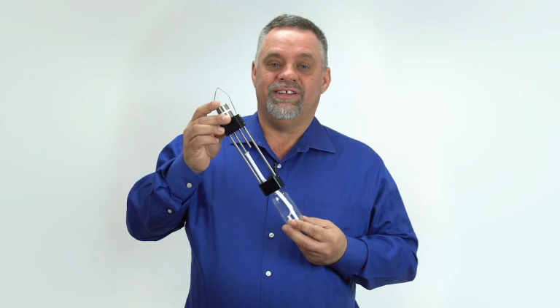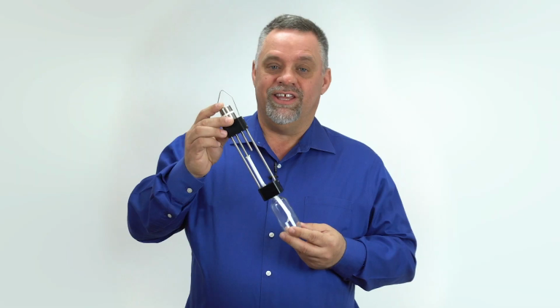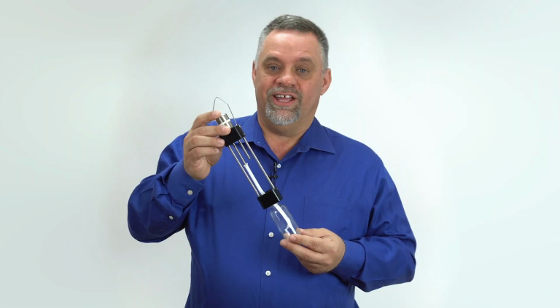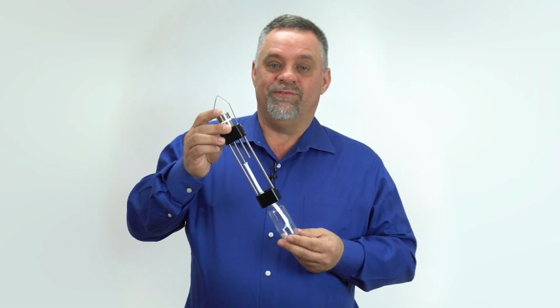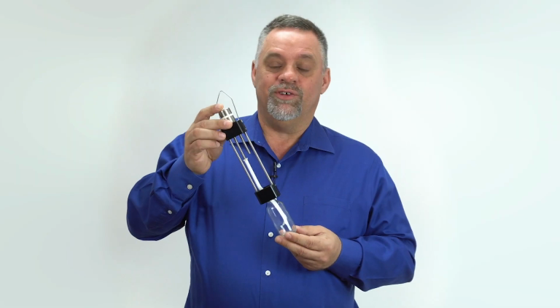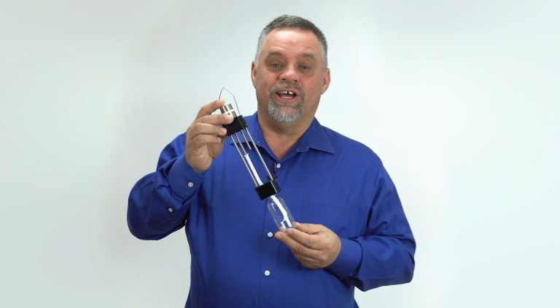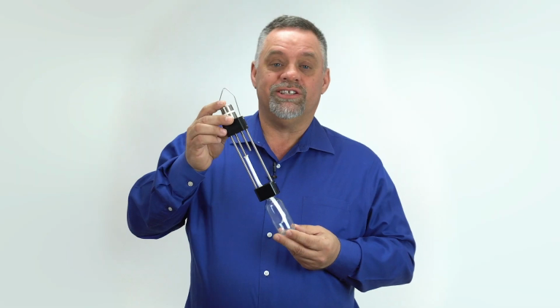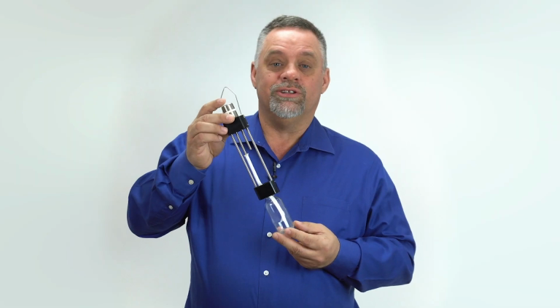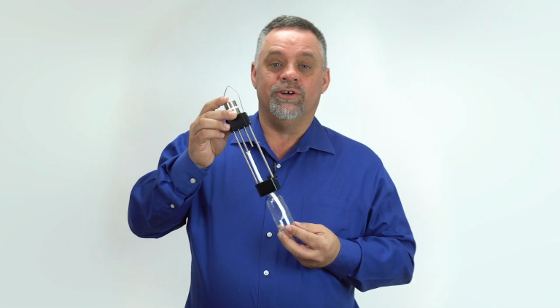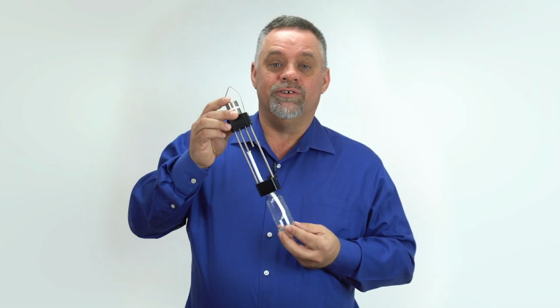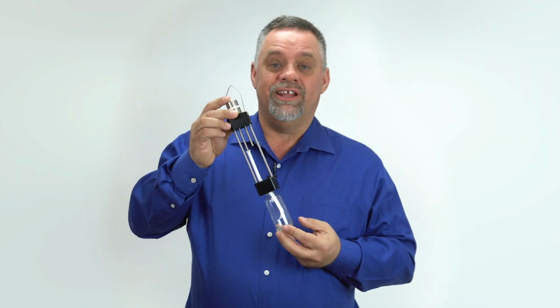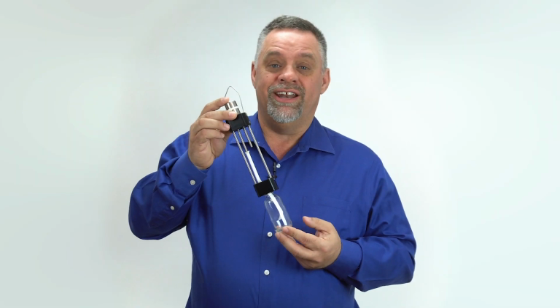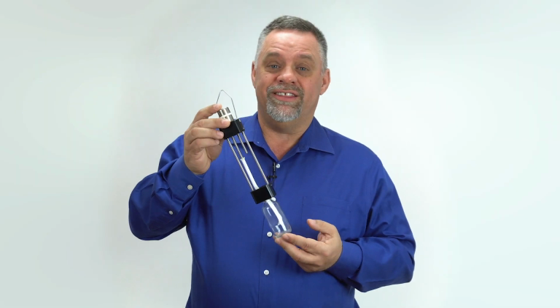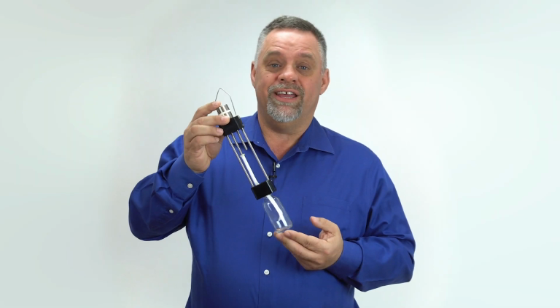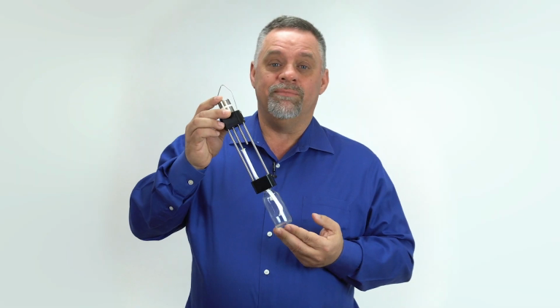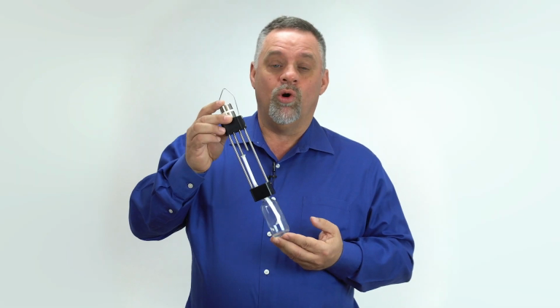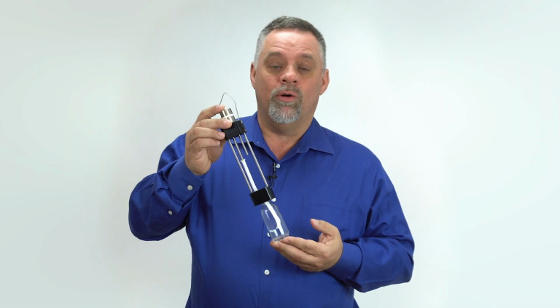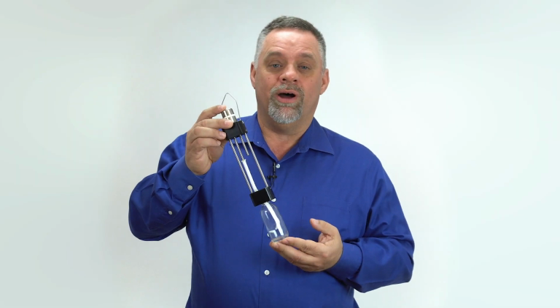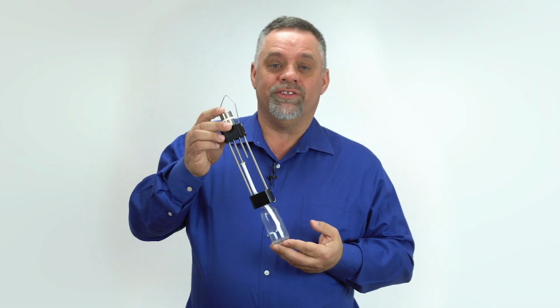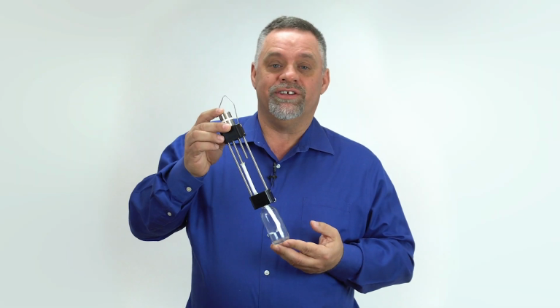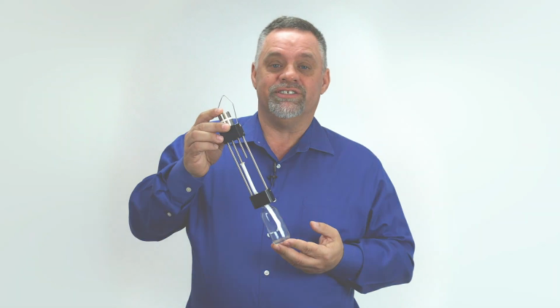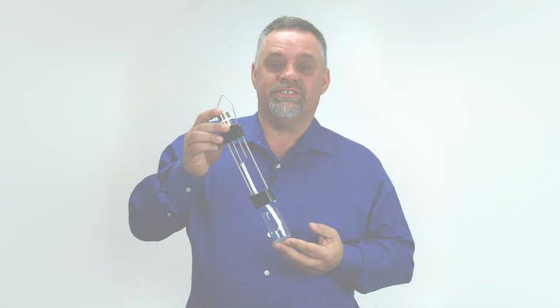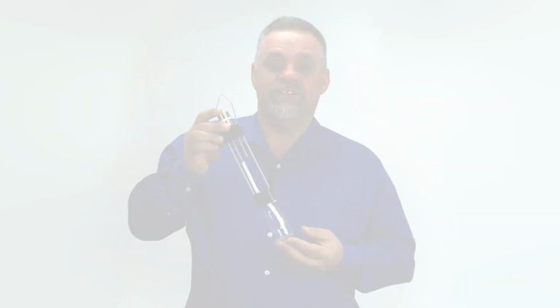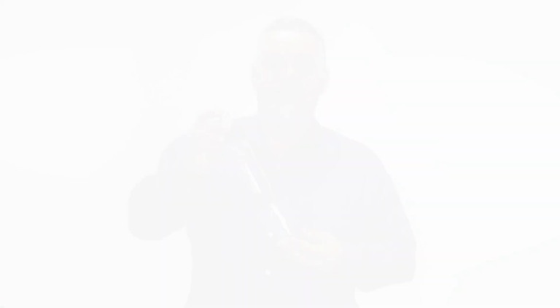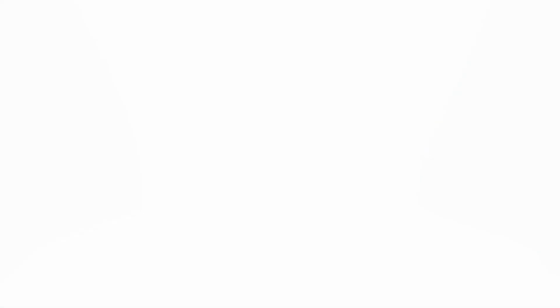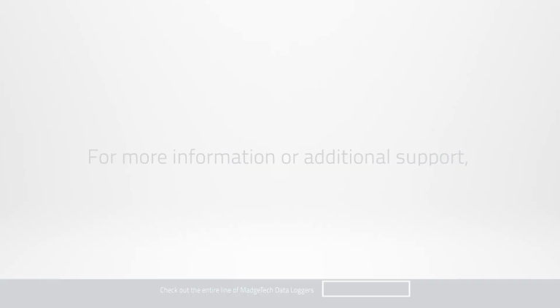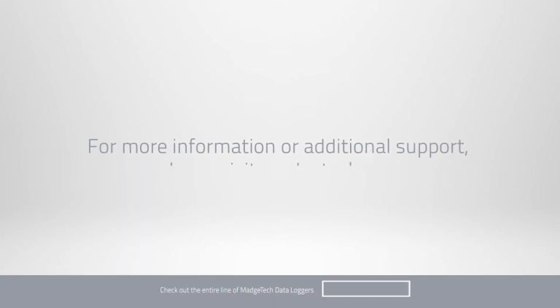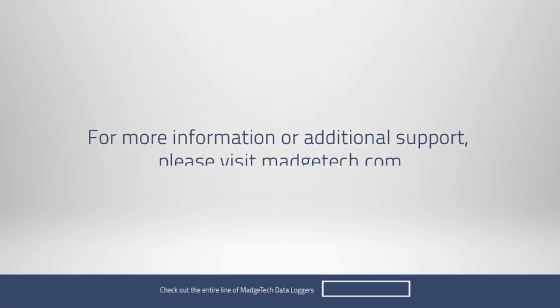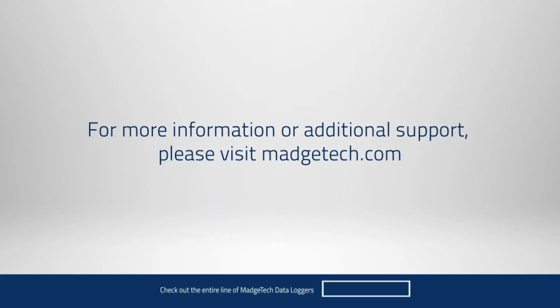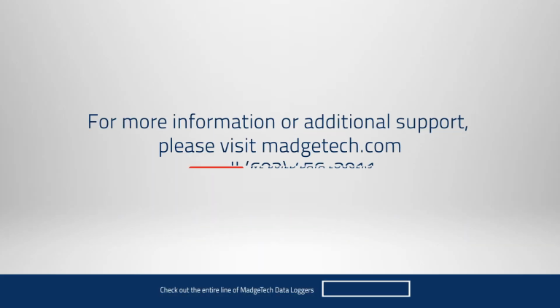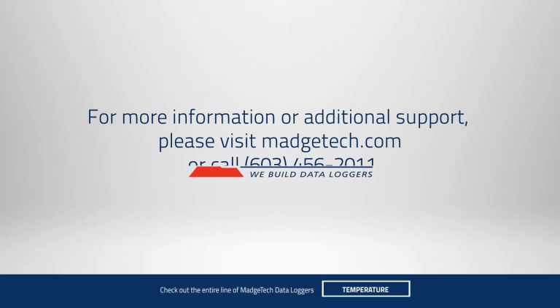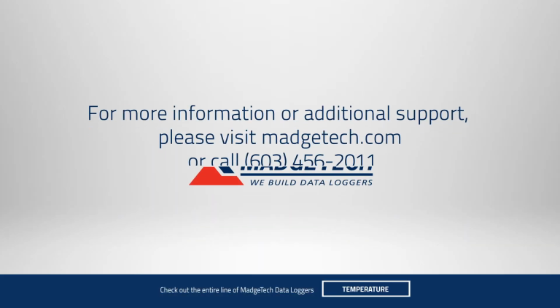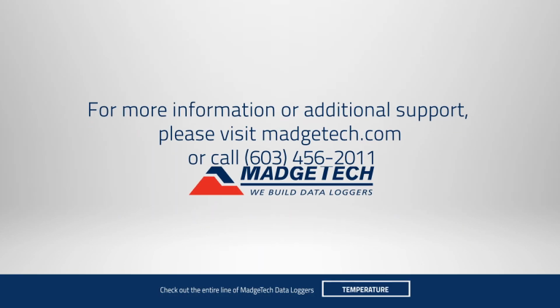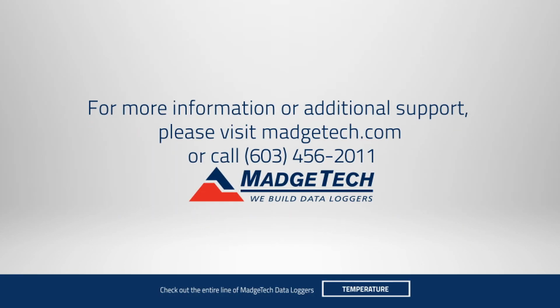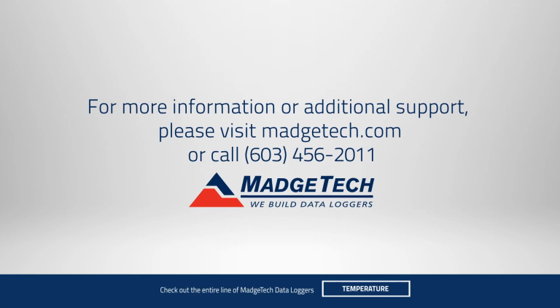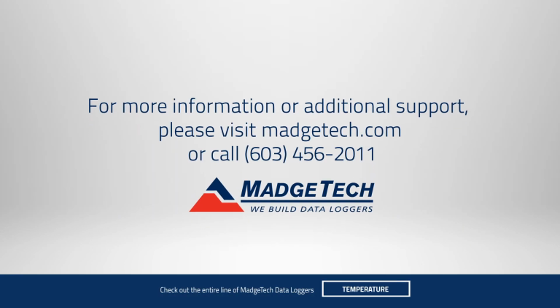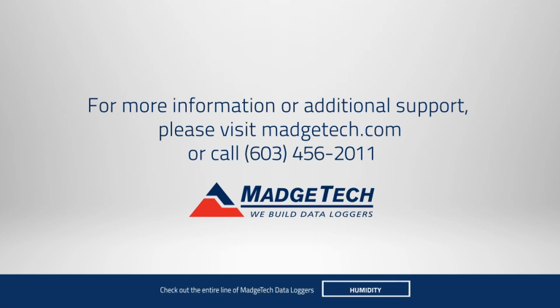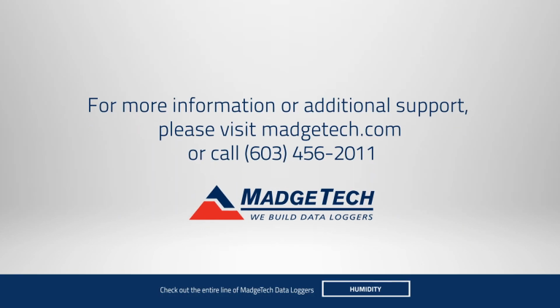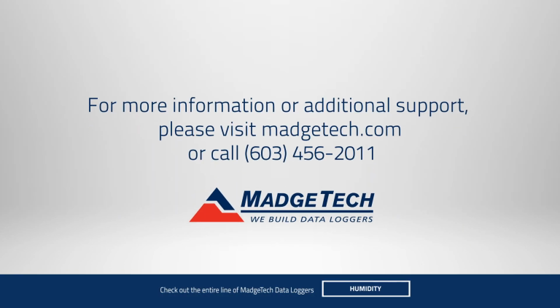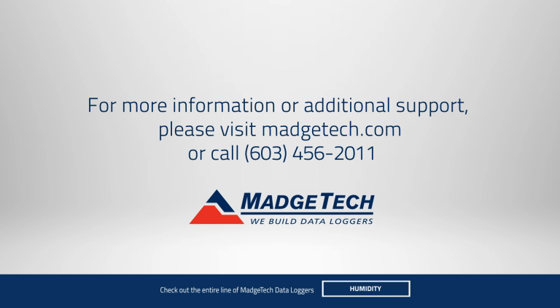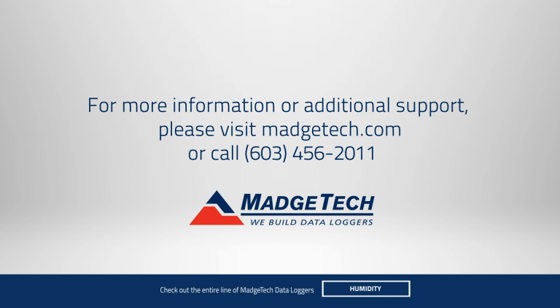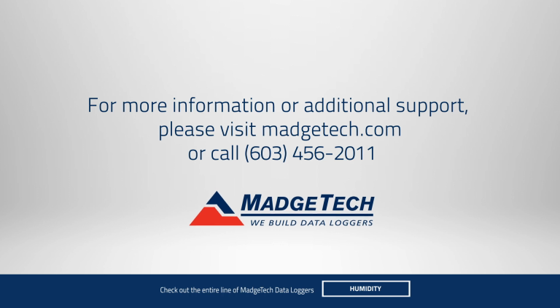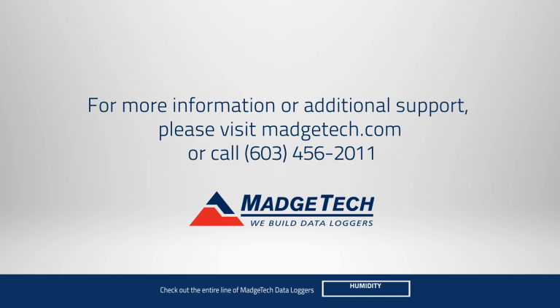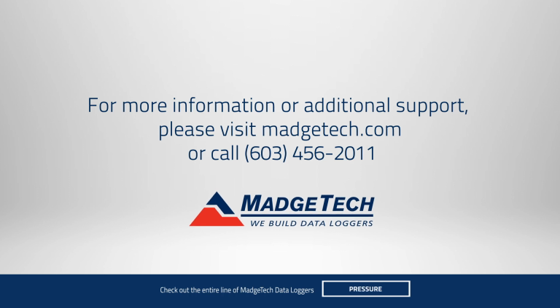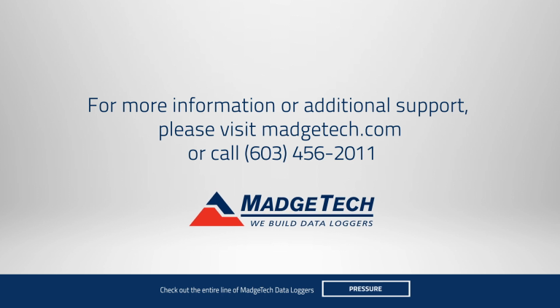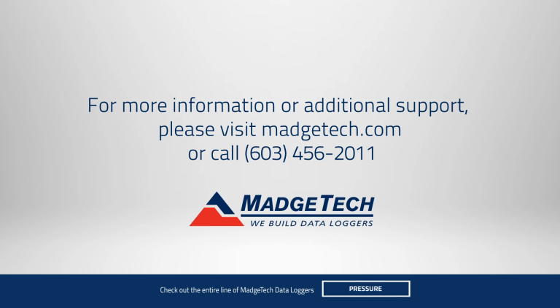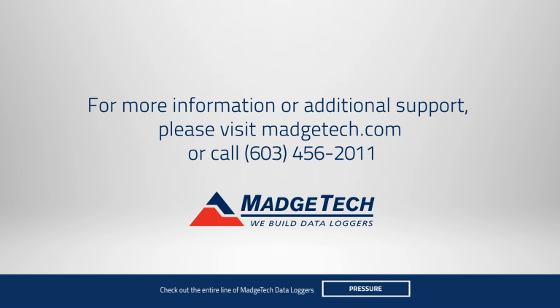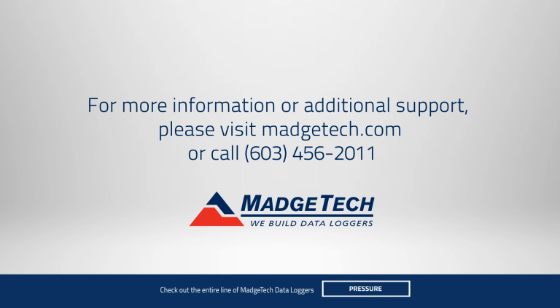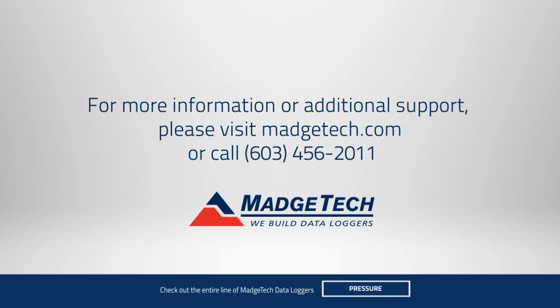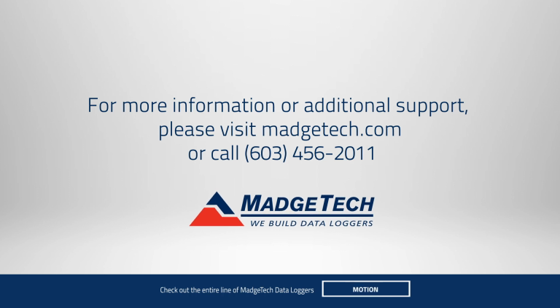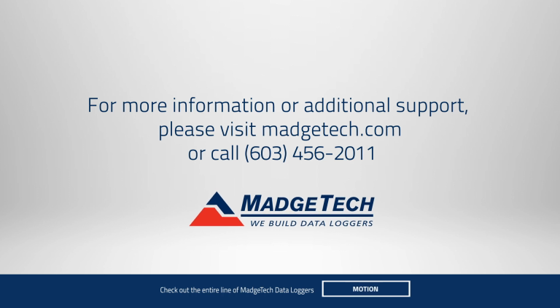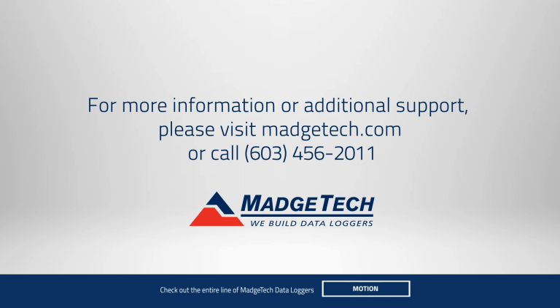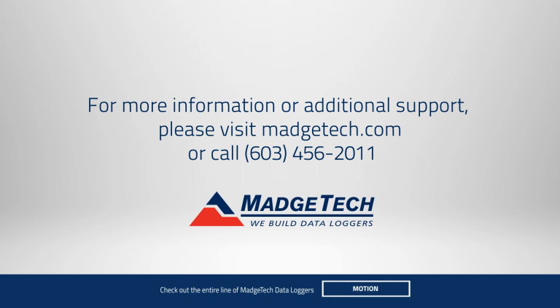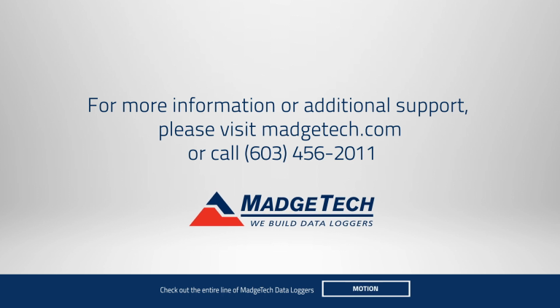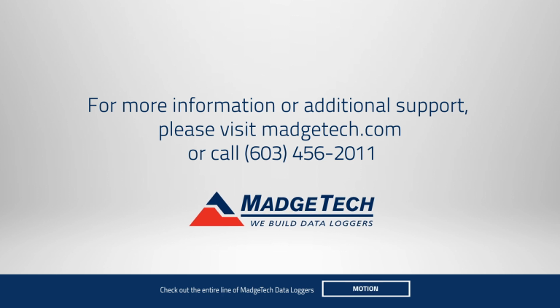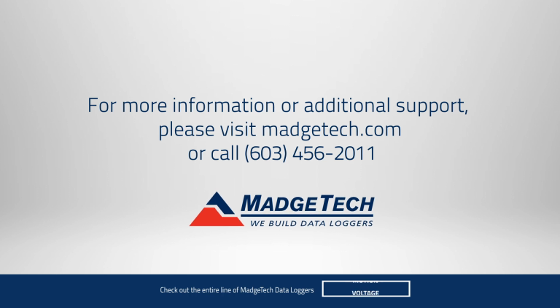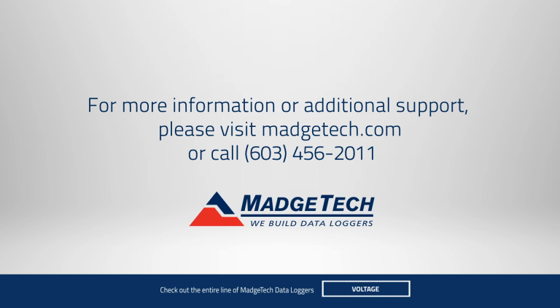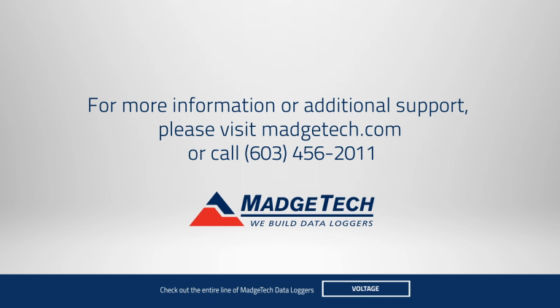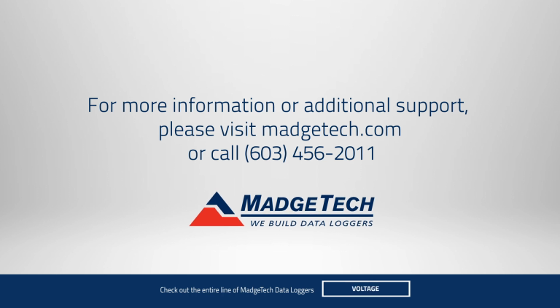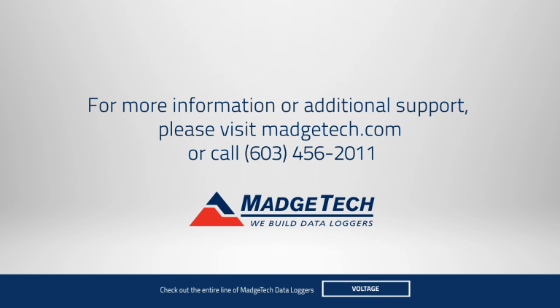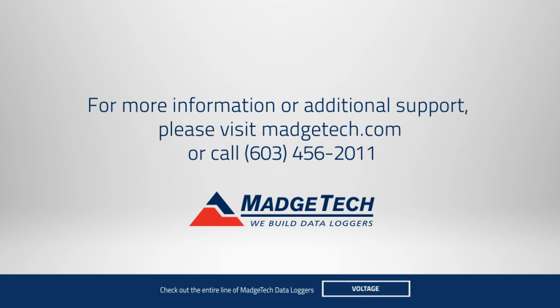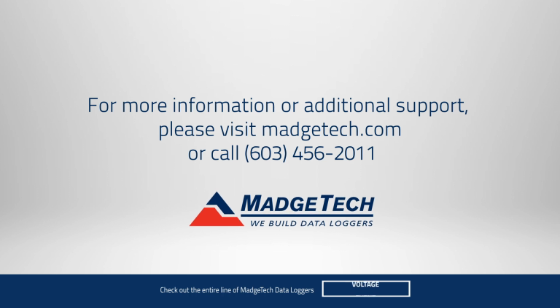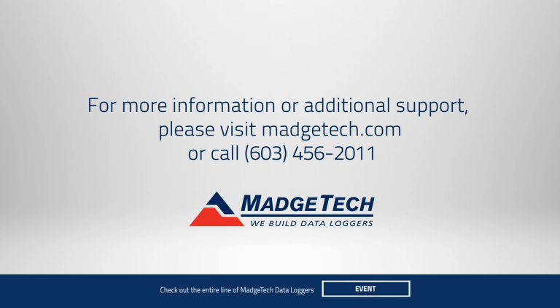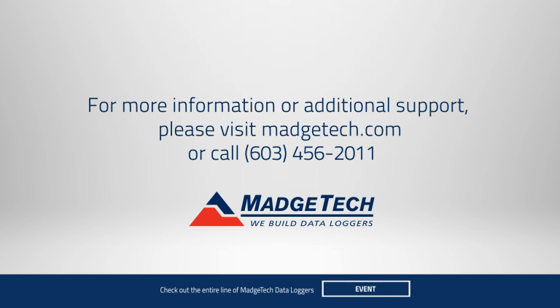If you'd like to learn anything more about this, please give us a call, drop us an email, or visit us at magitek.com.